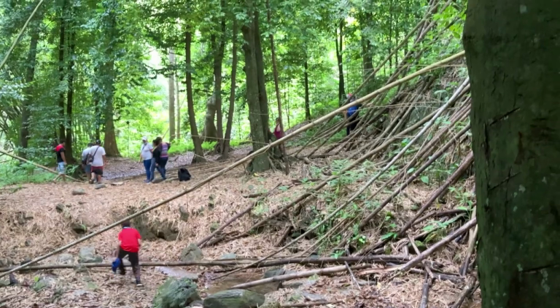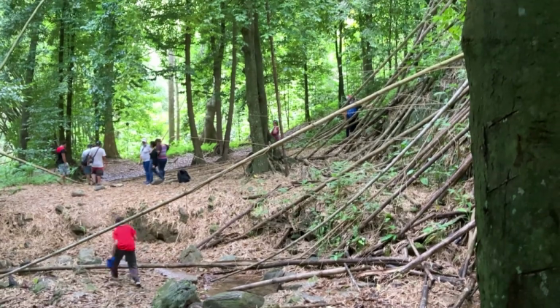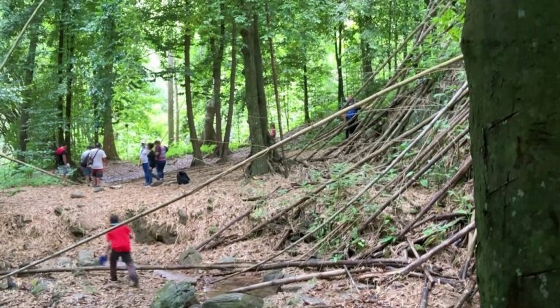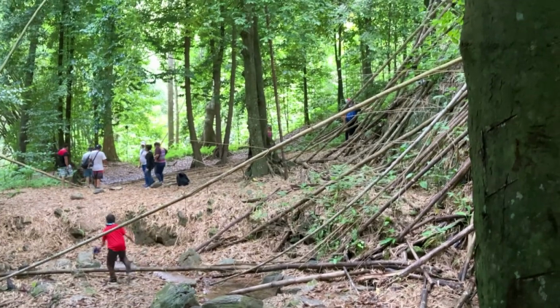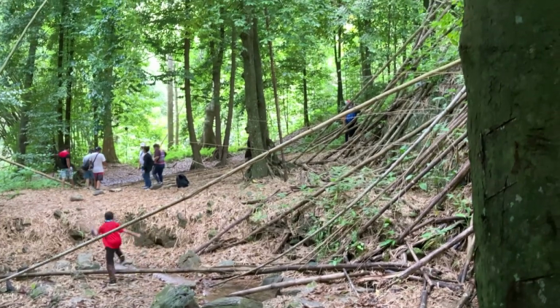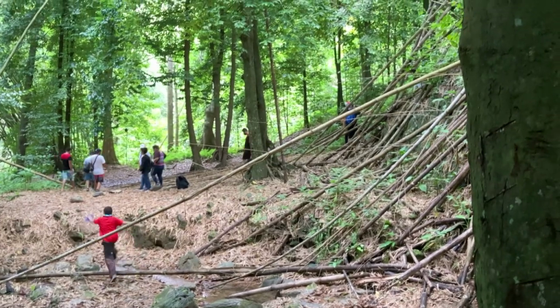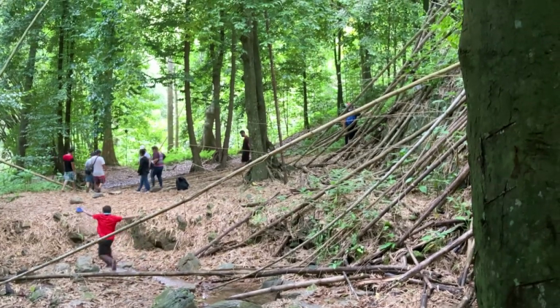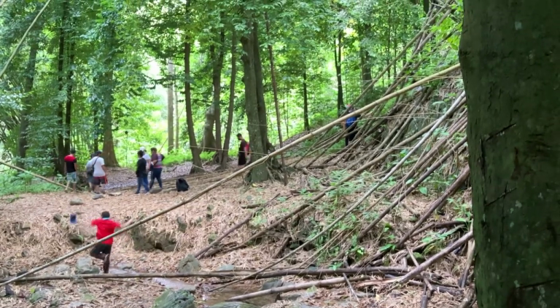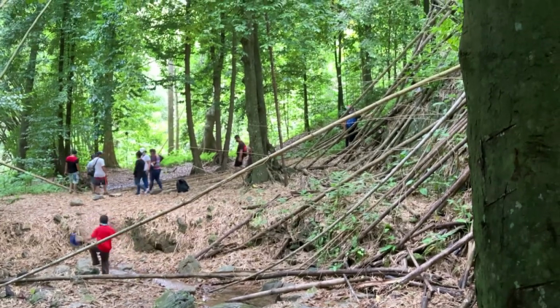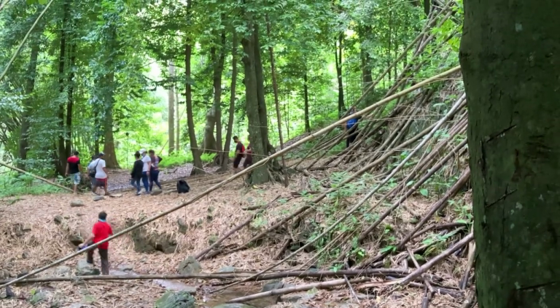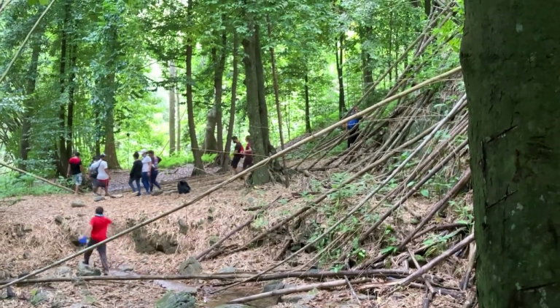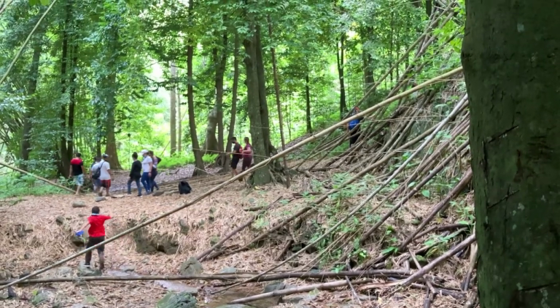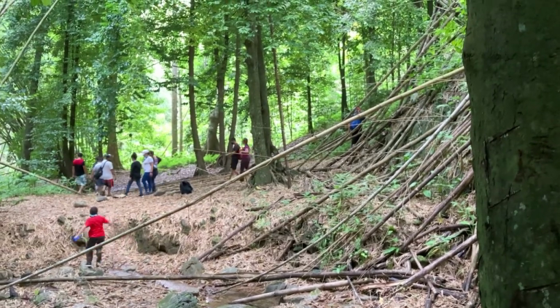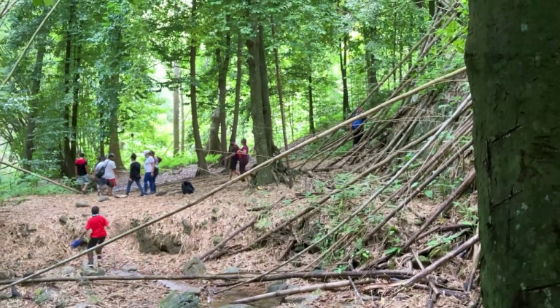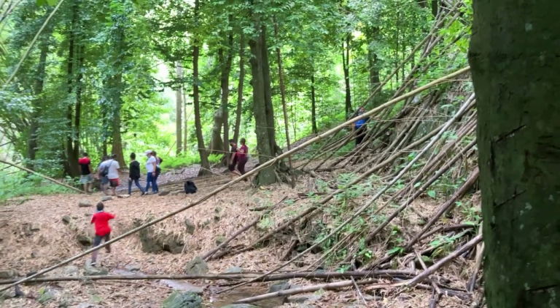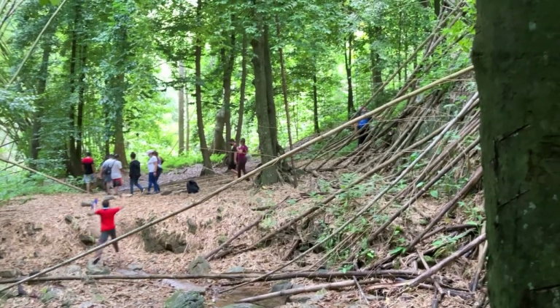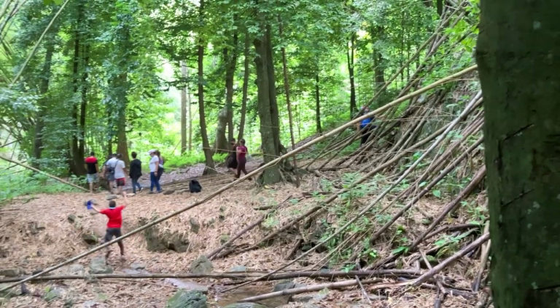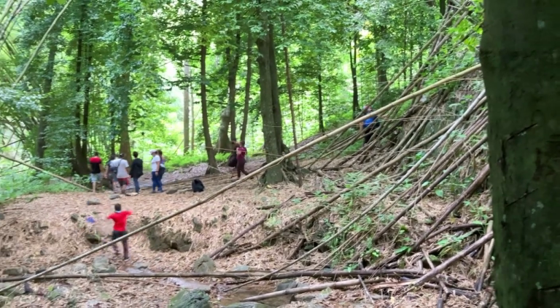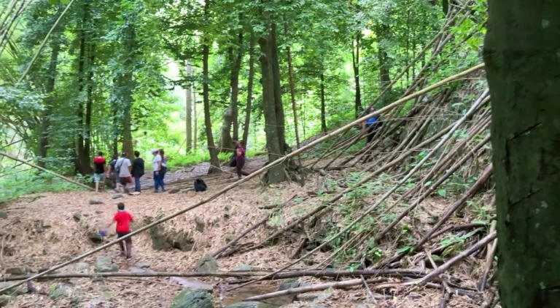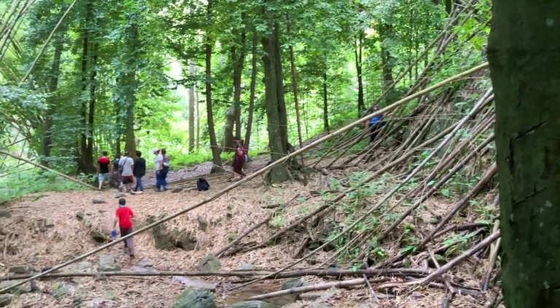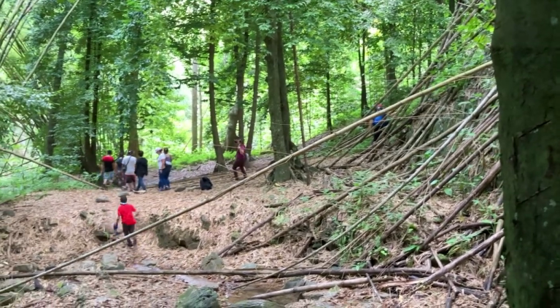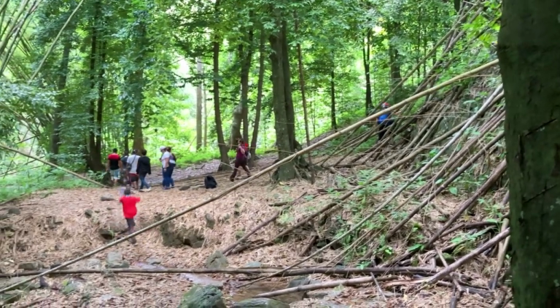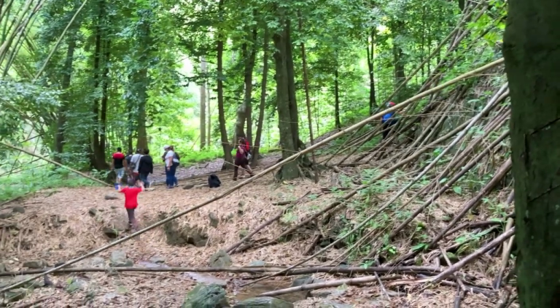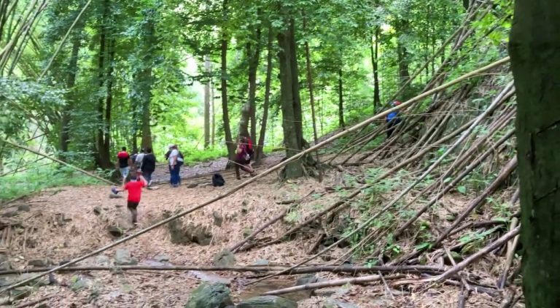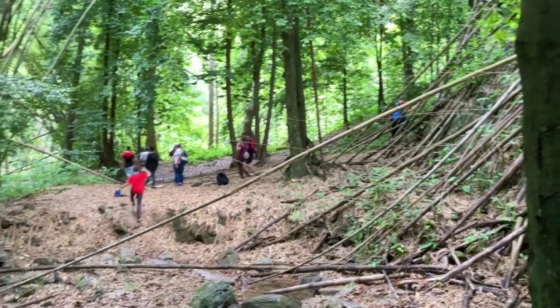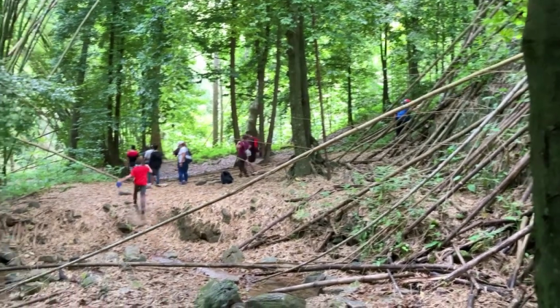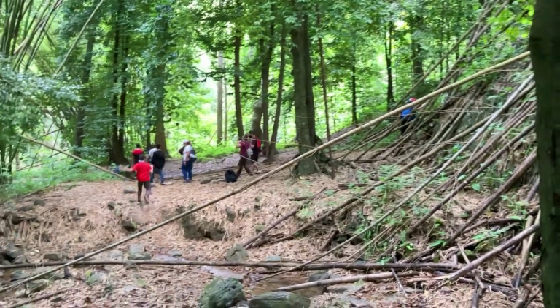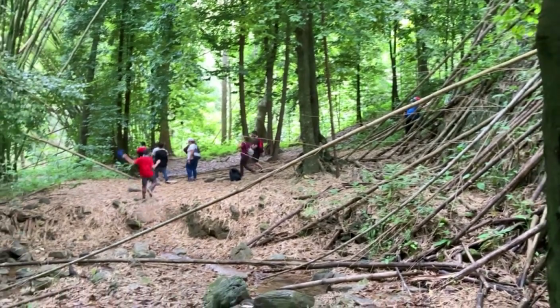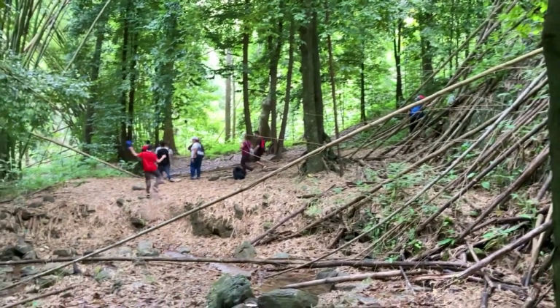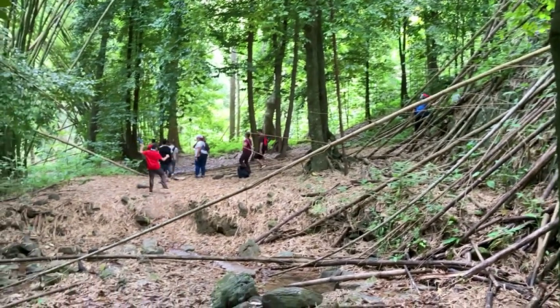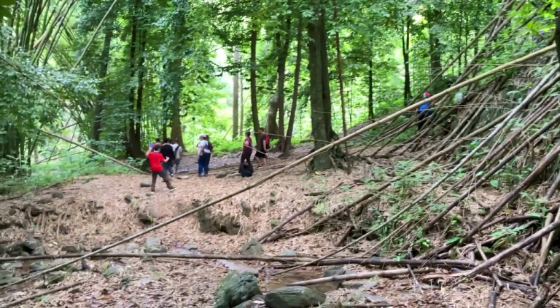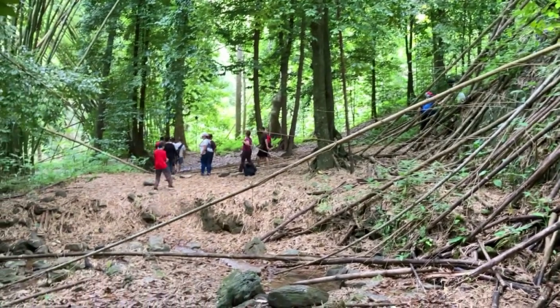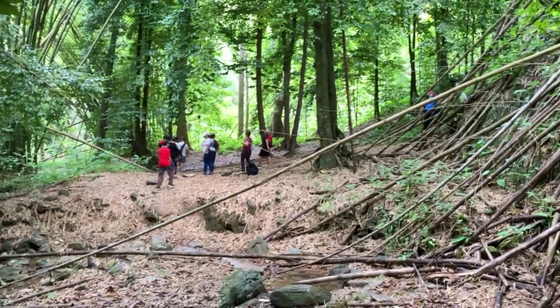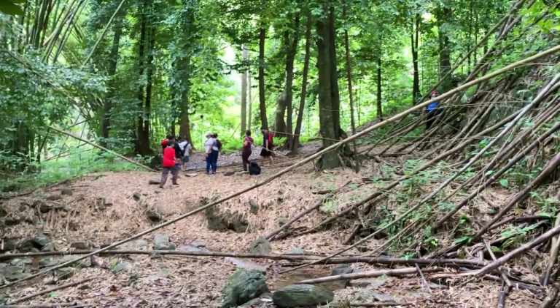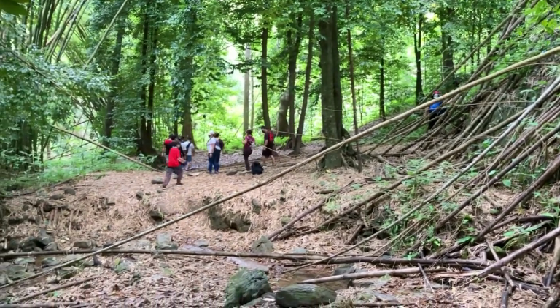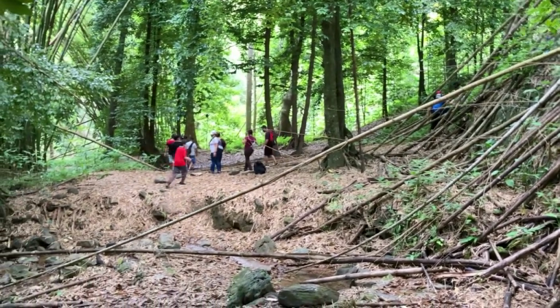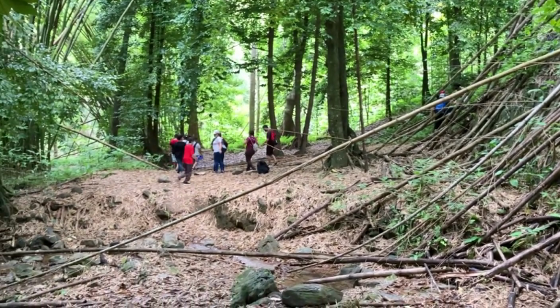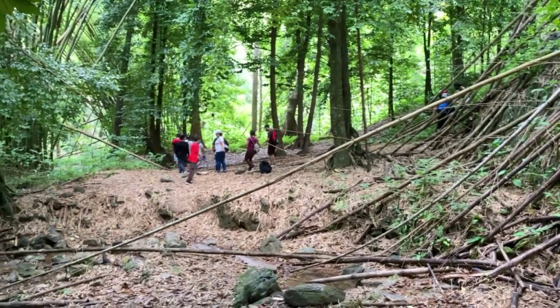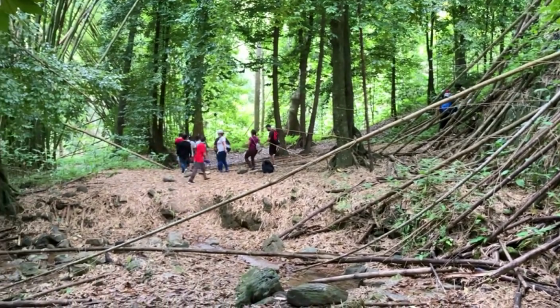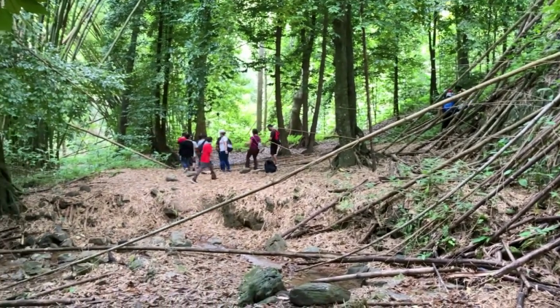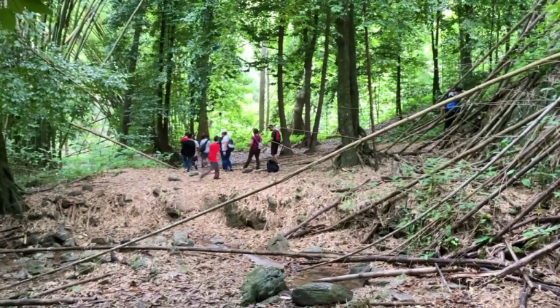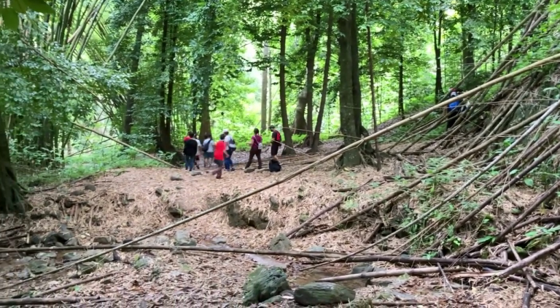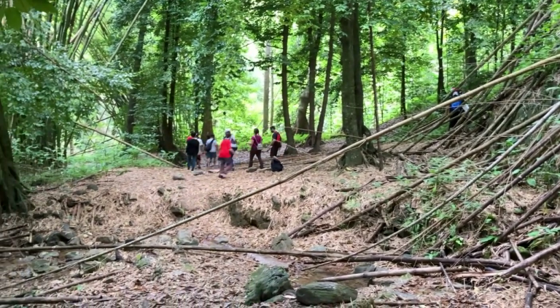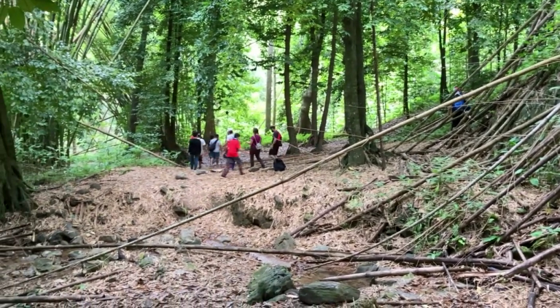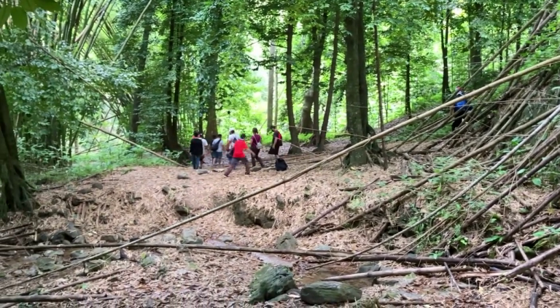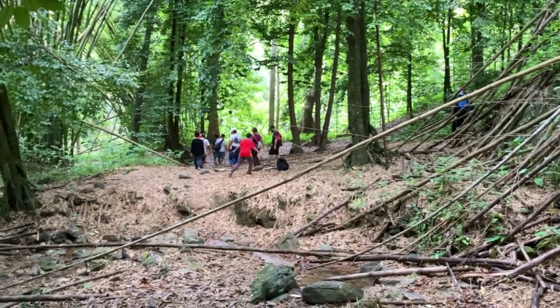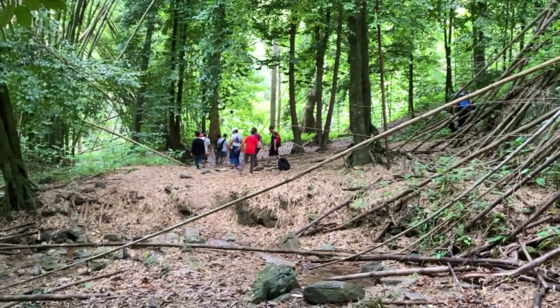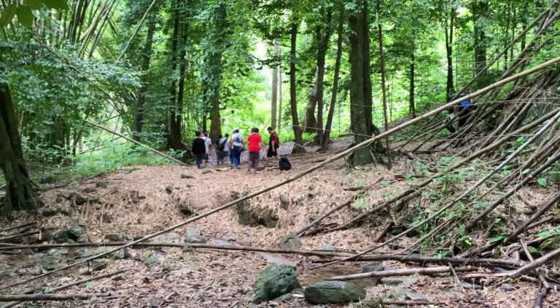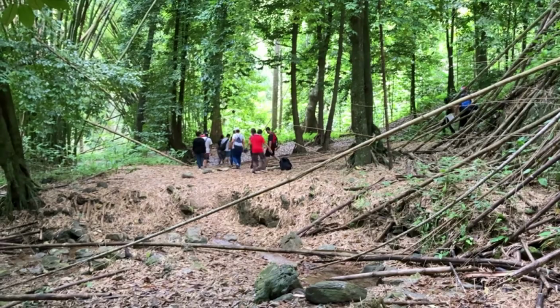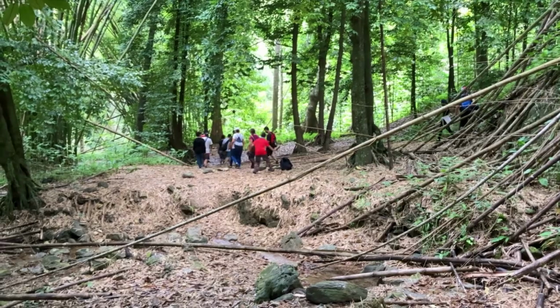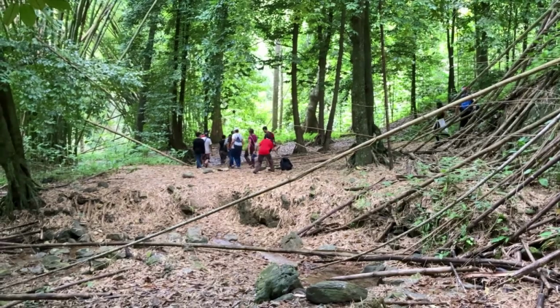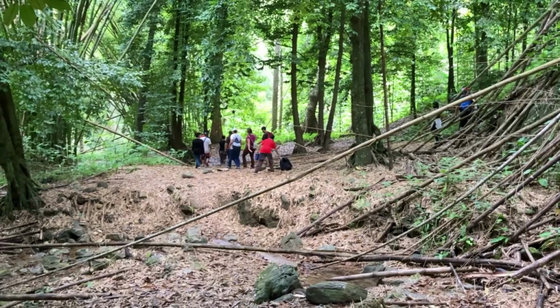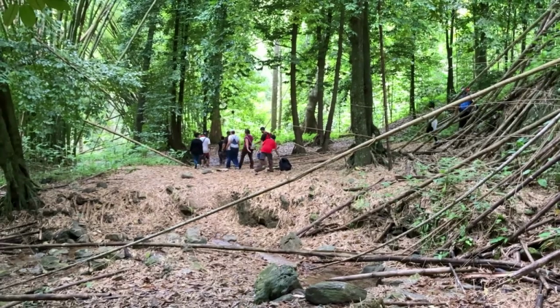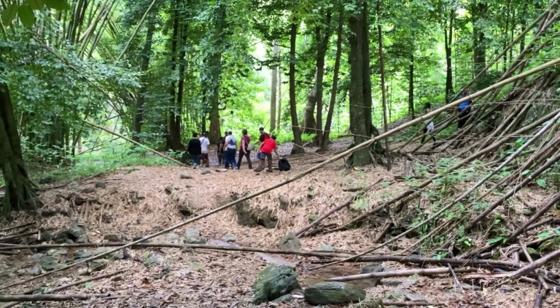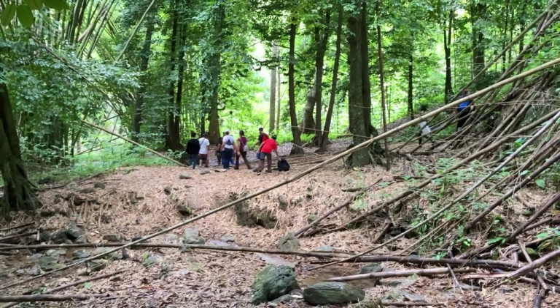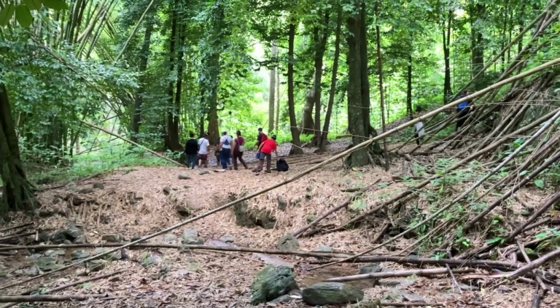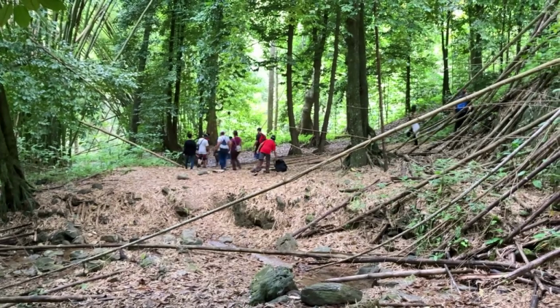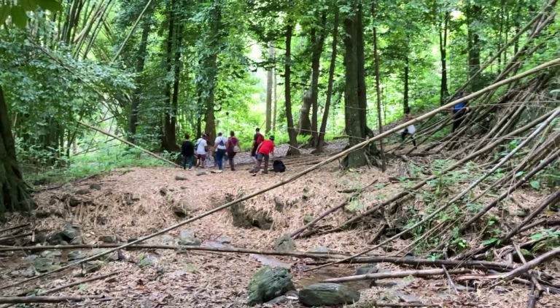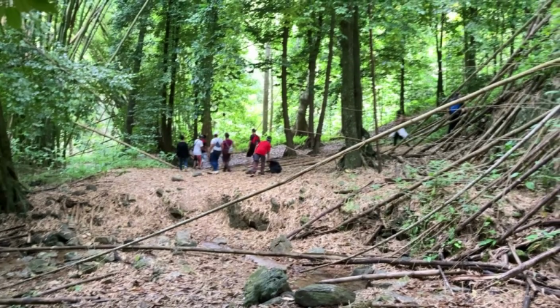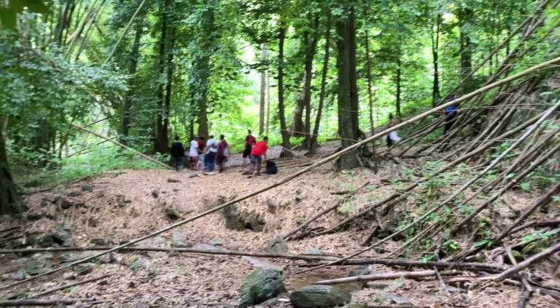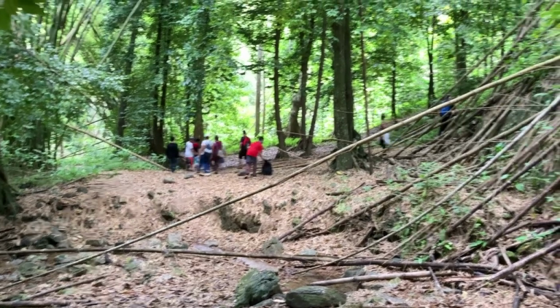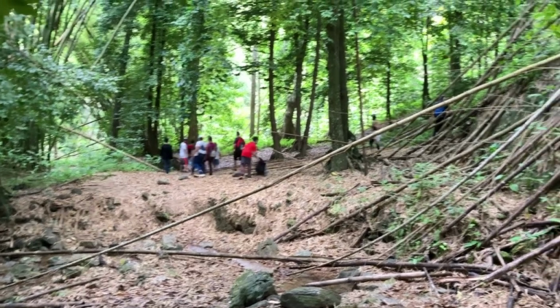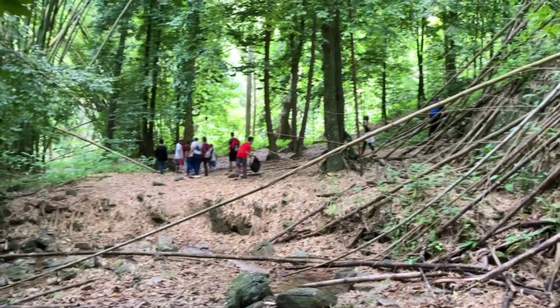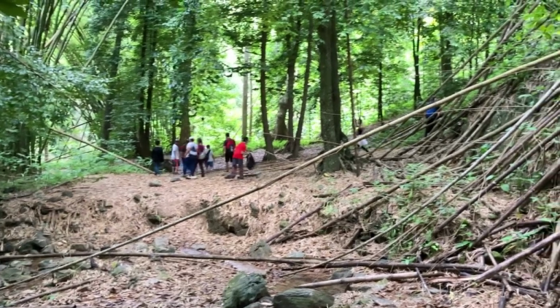This is a popular spot, so on a weekend in particular you'll always find groups coming here.